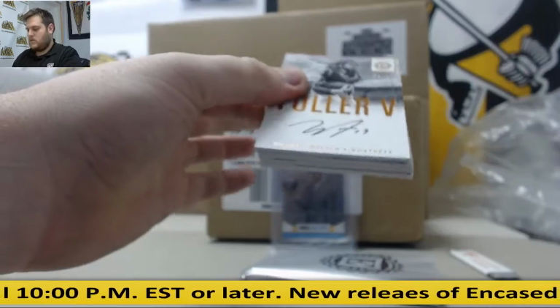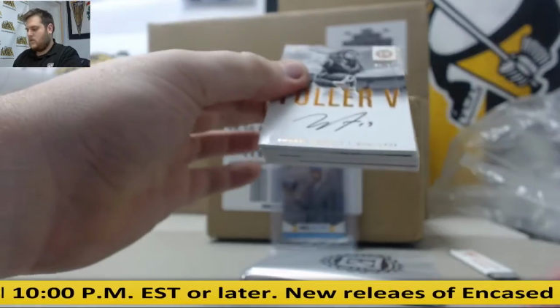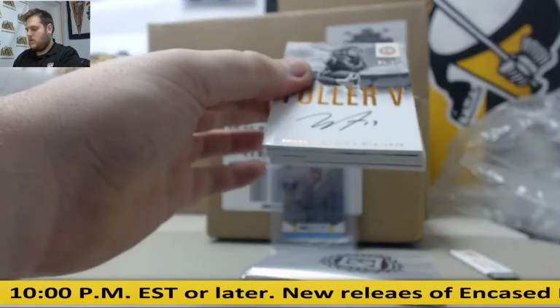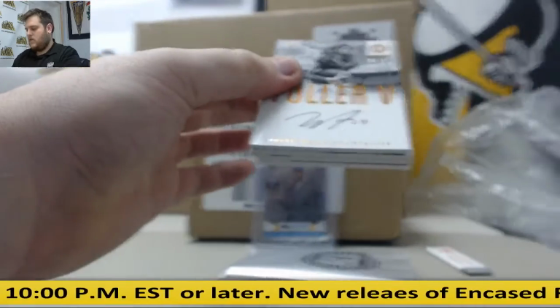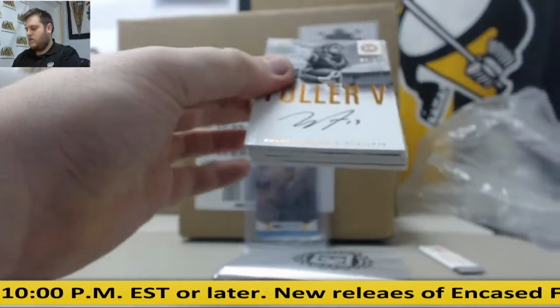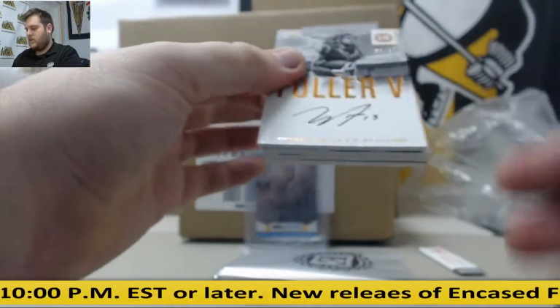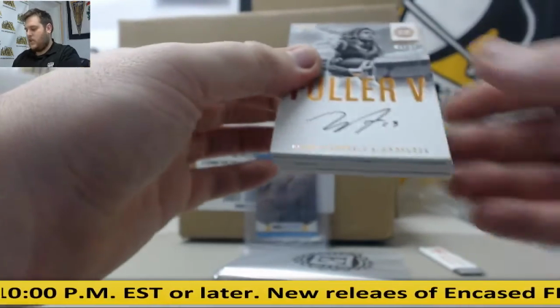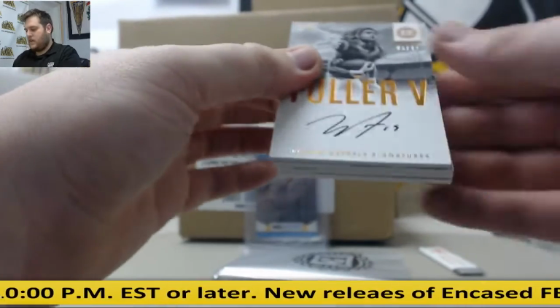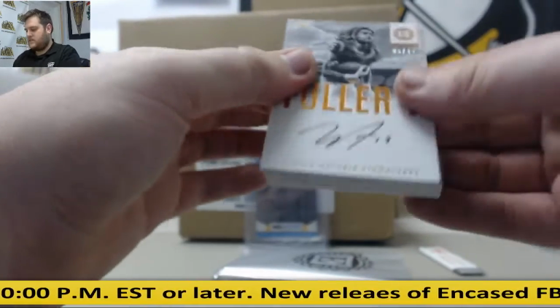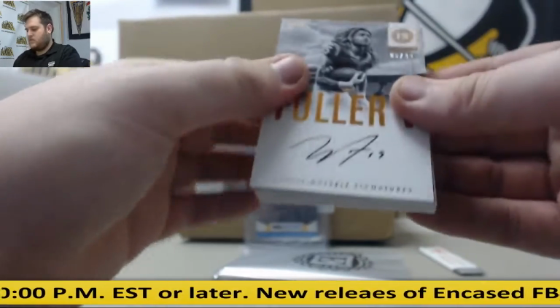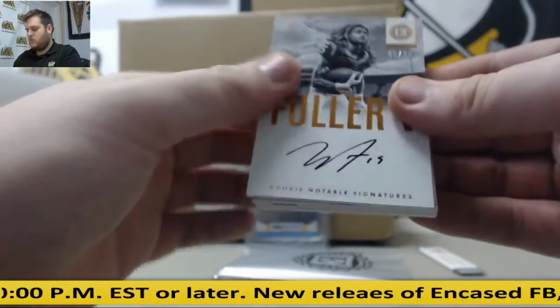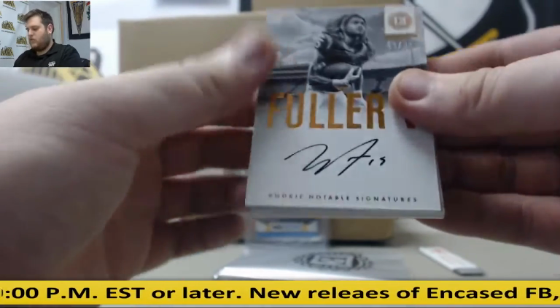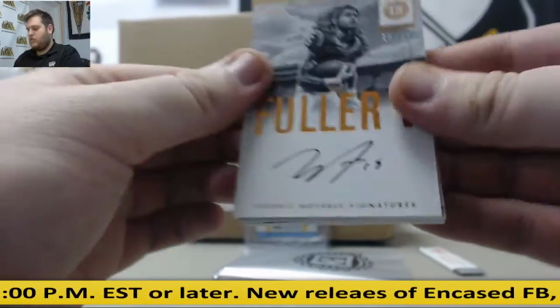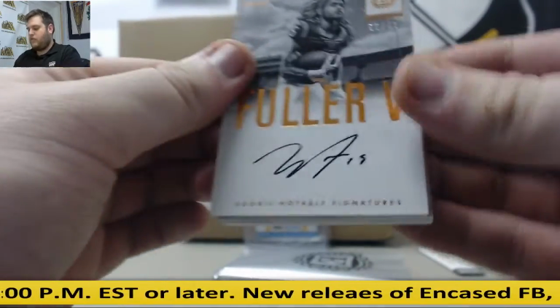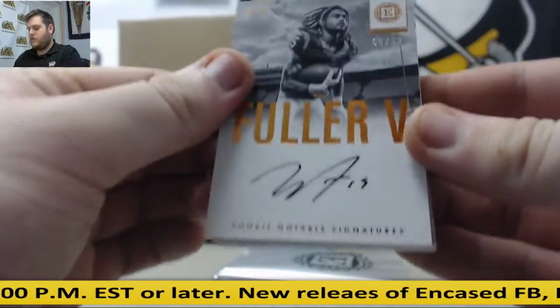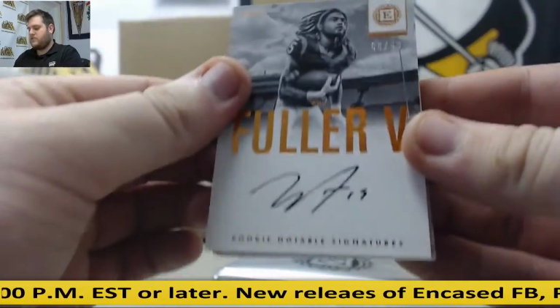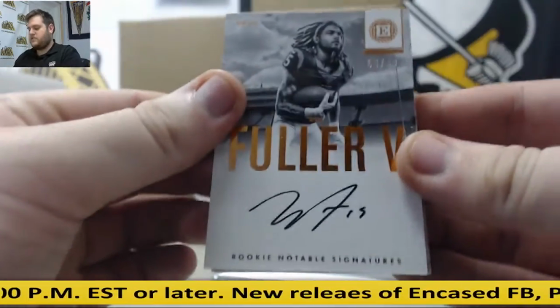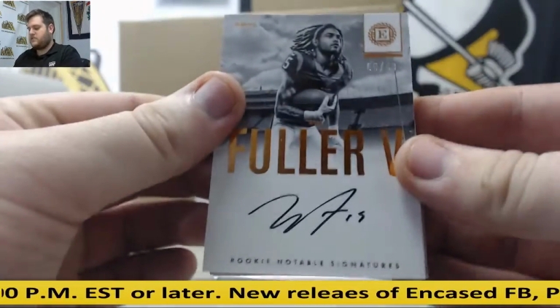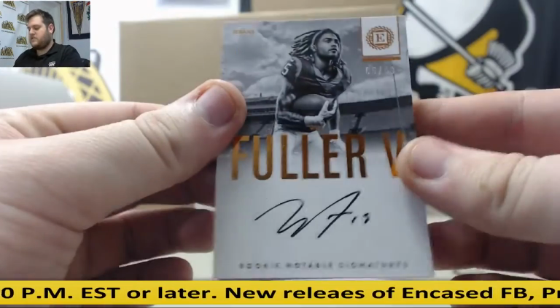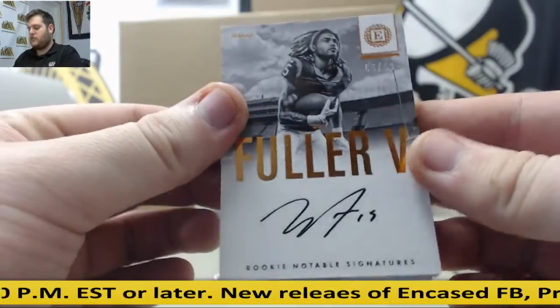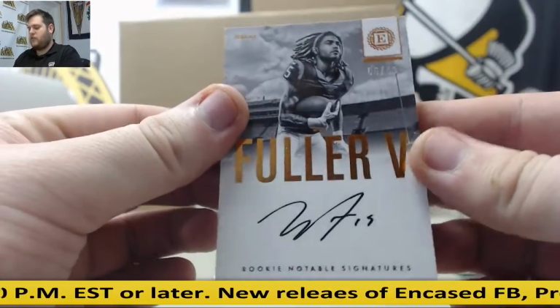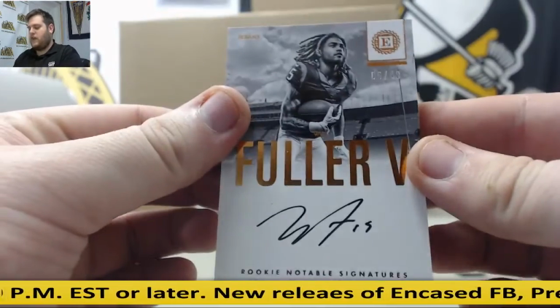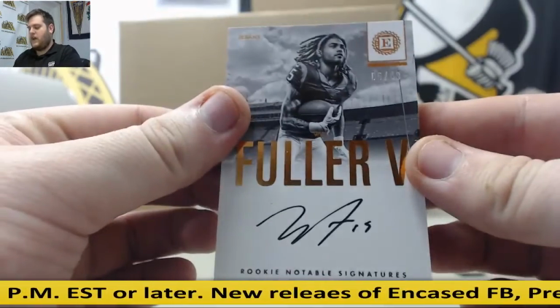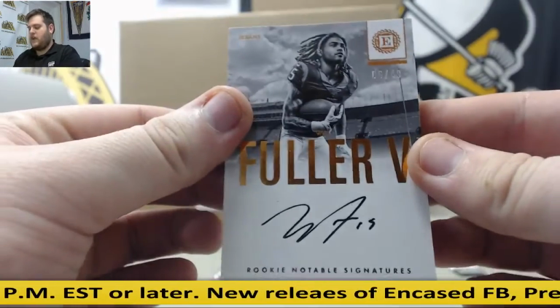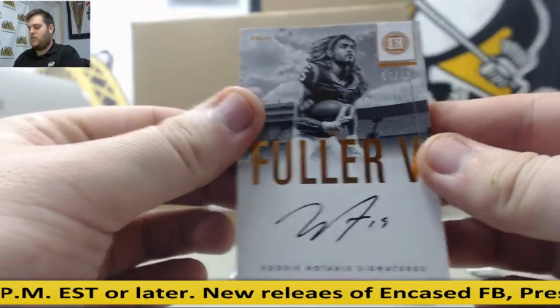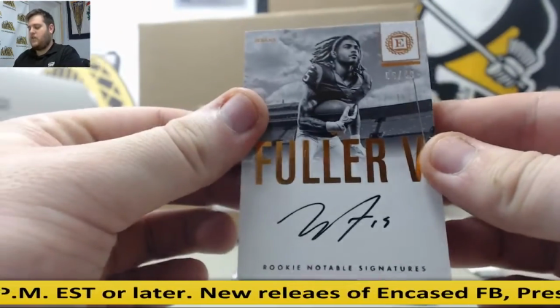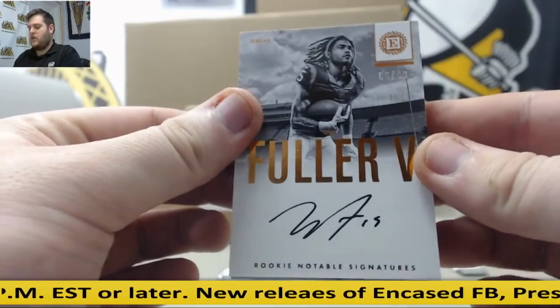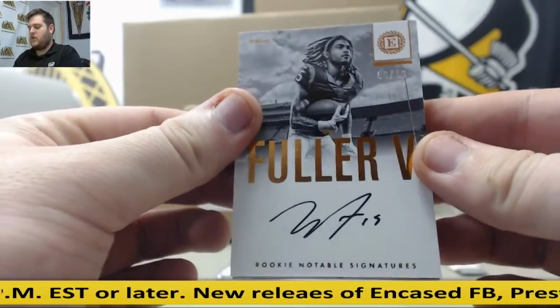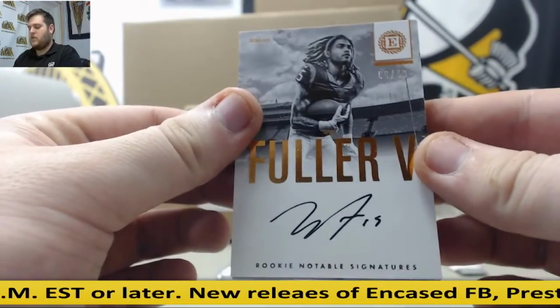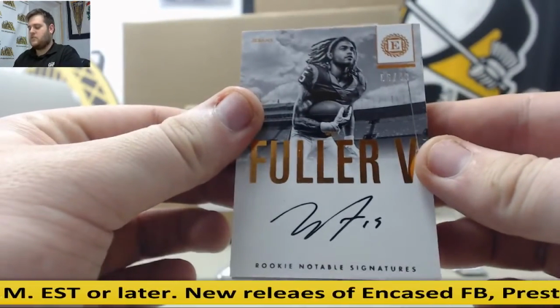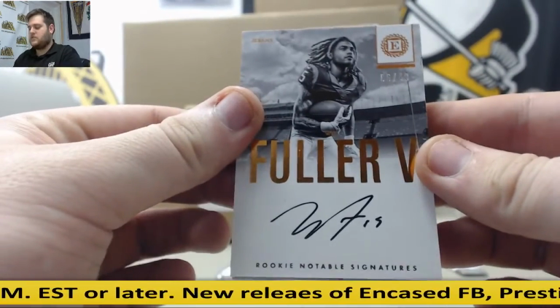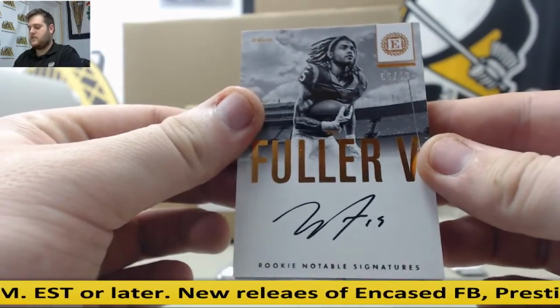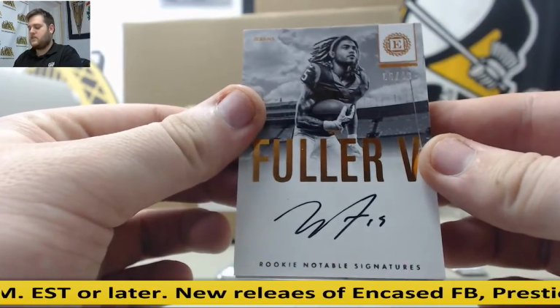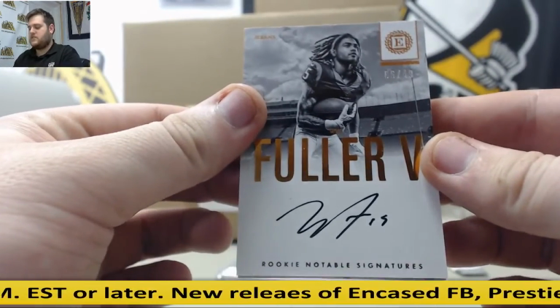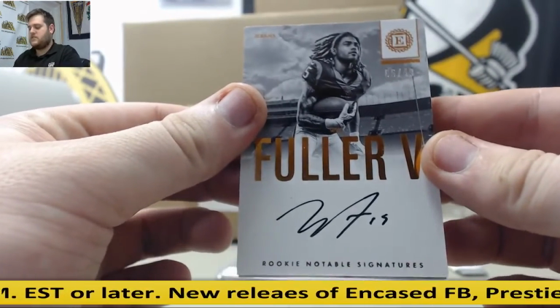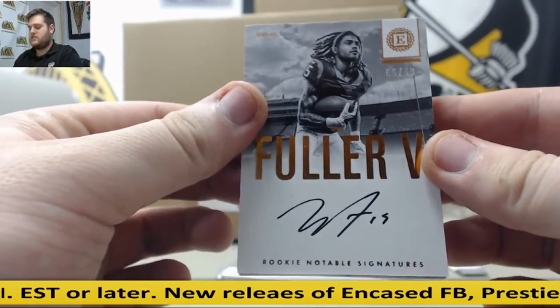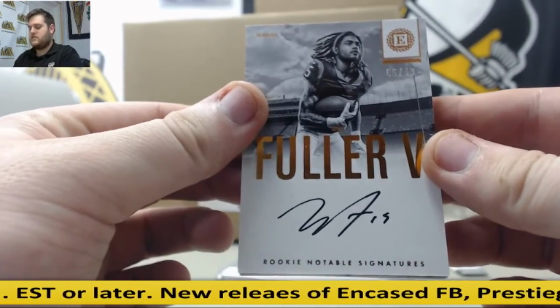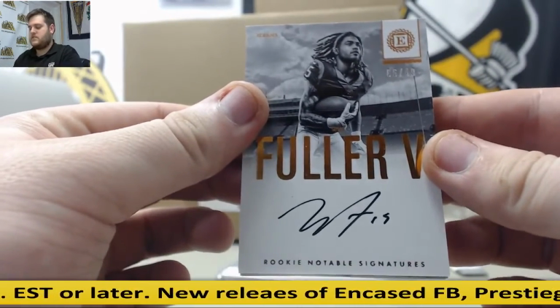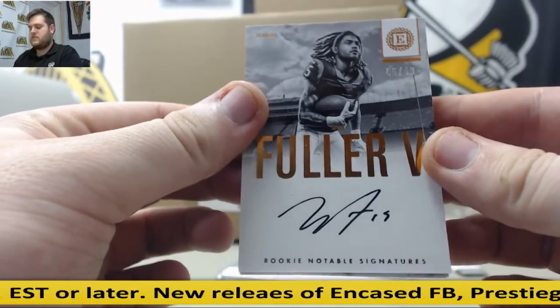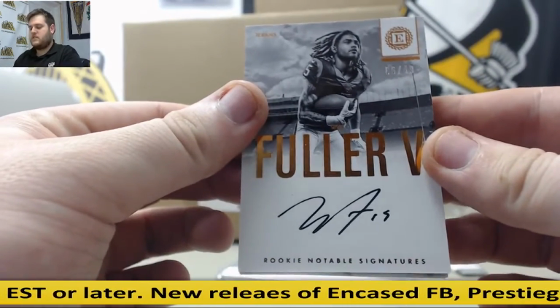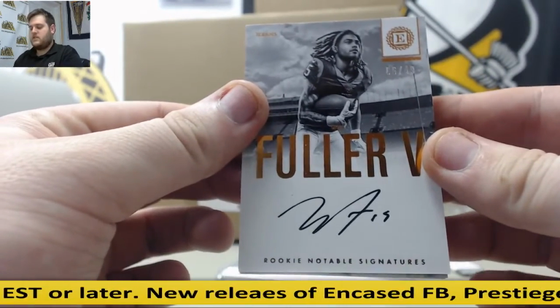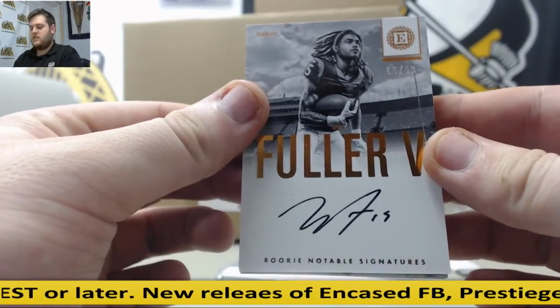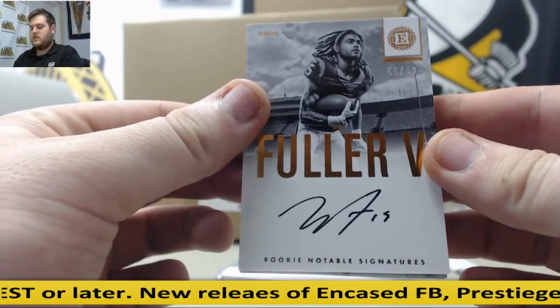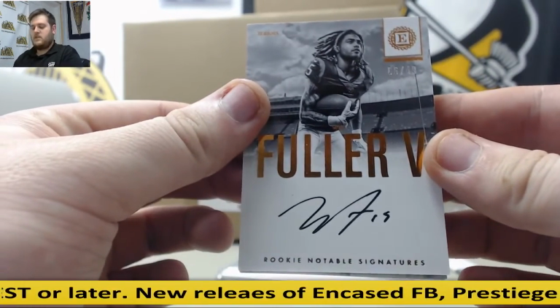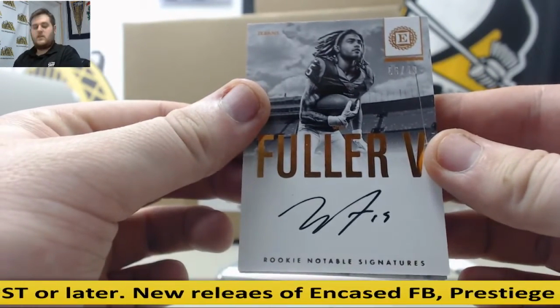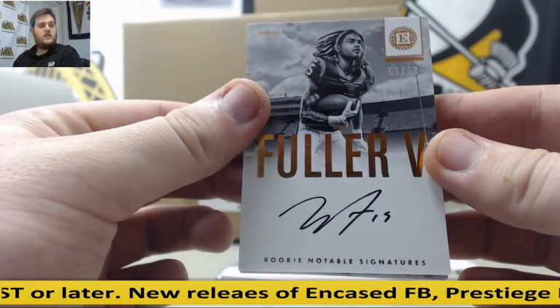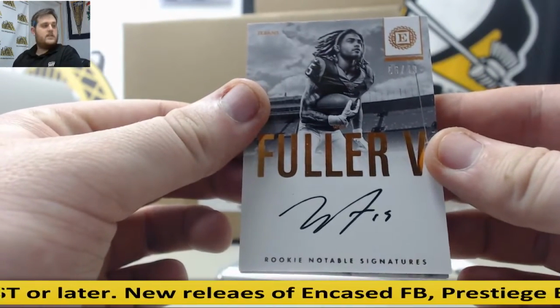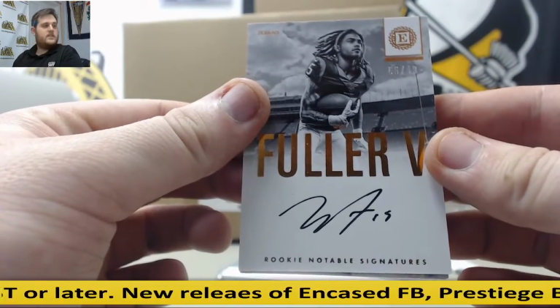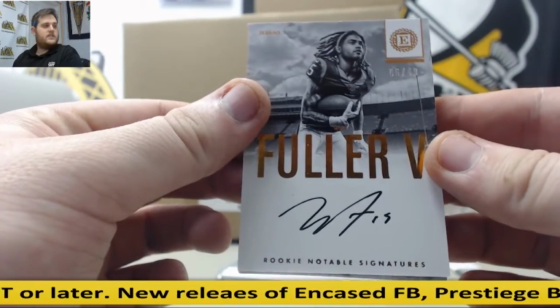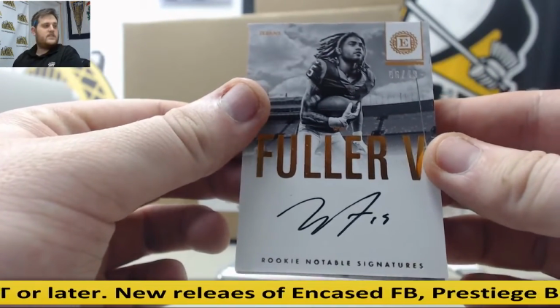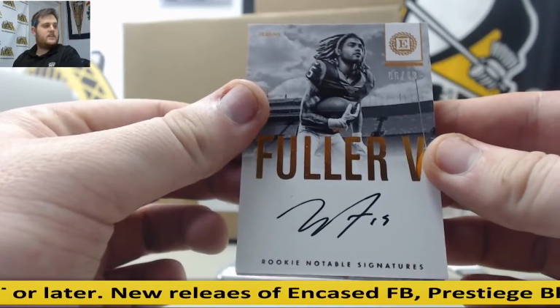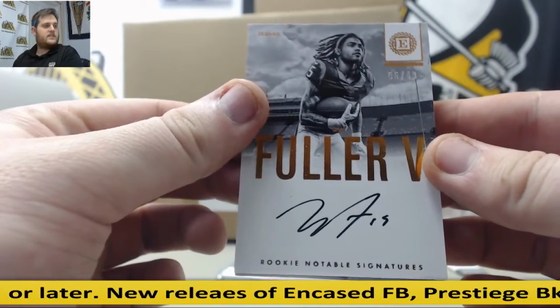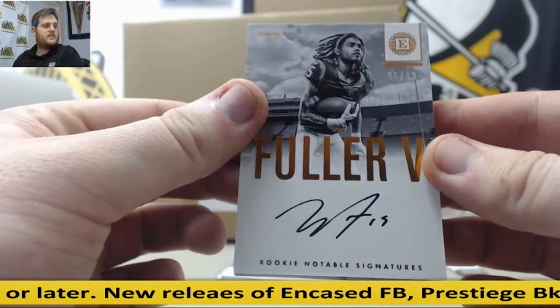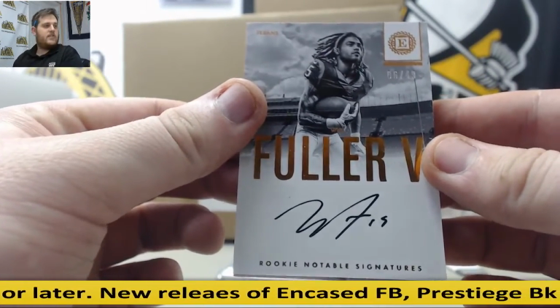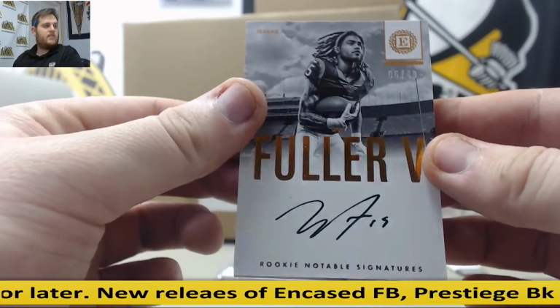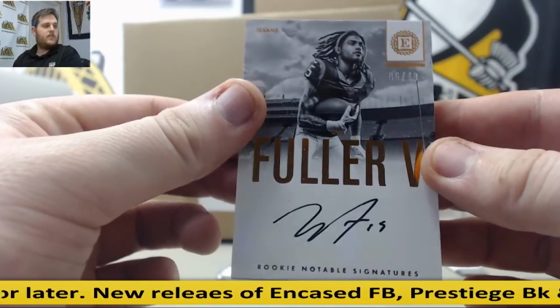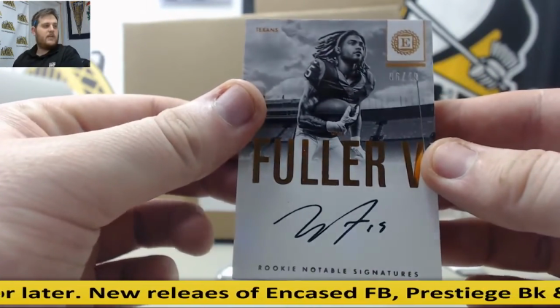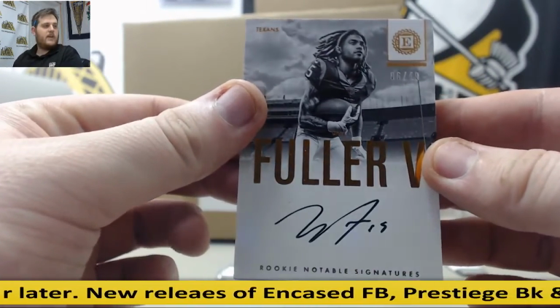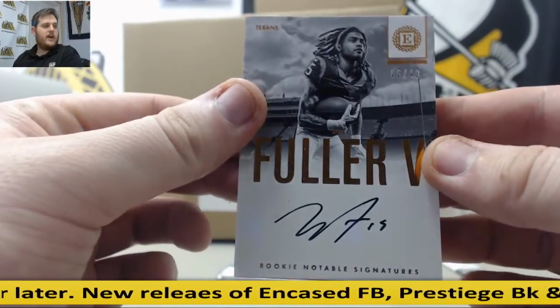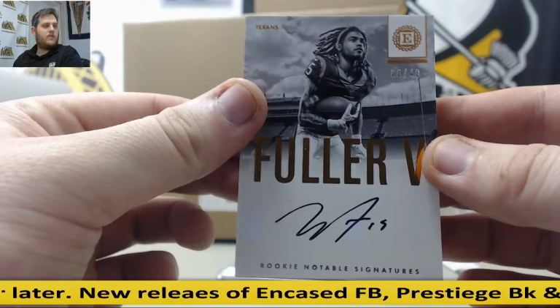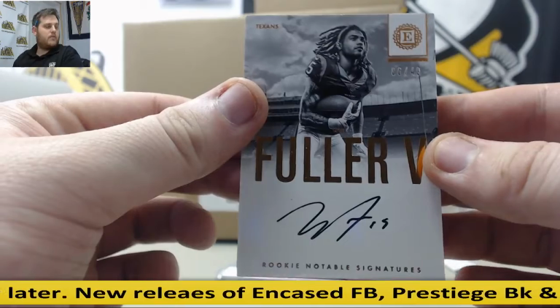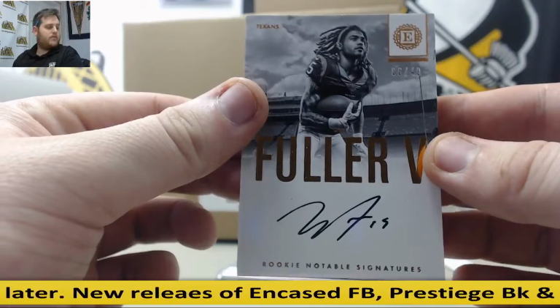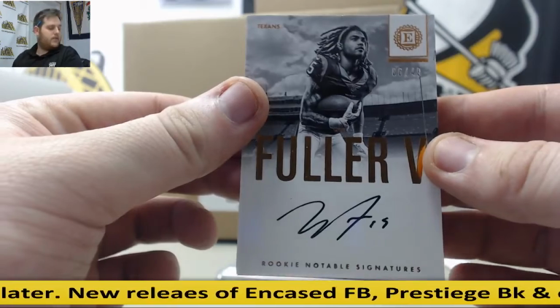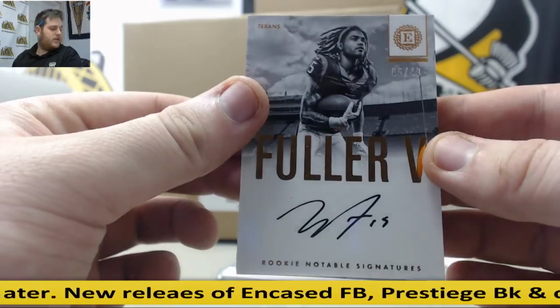For the Texans, Will Fuller, 6 of 49, rookie notable signatures, 6 of 49, Will Fuller.